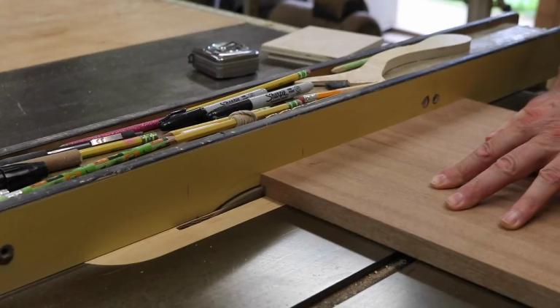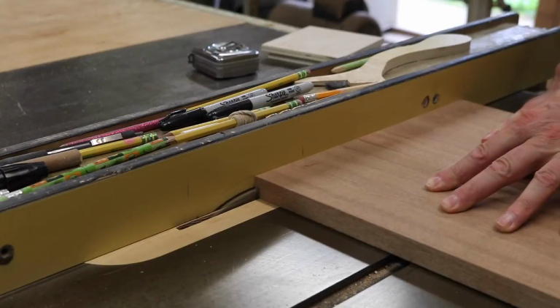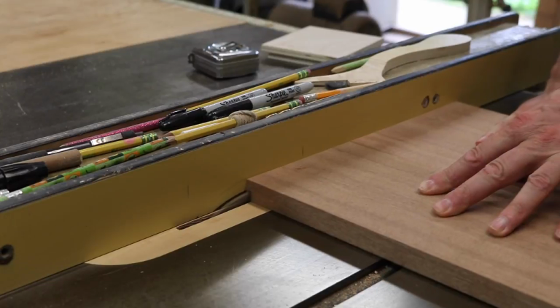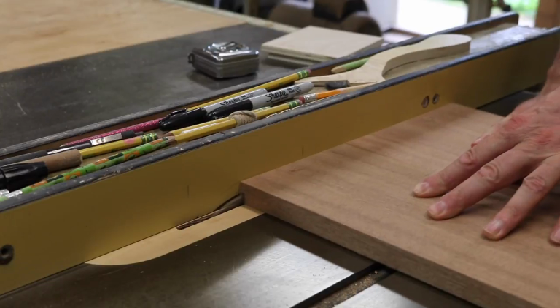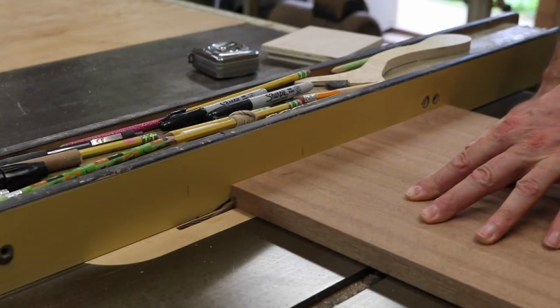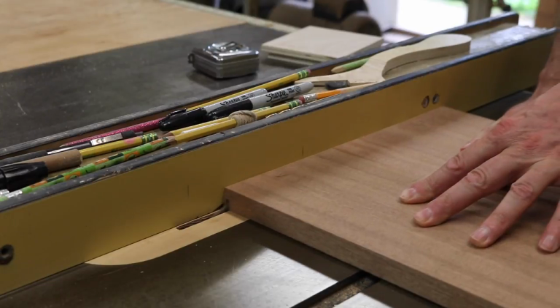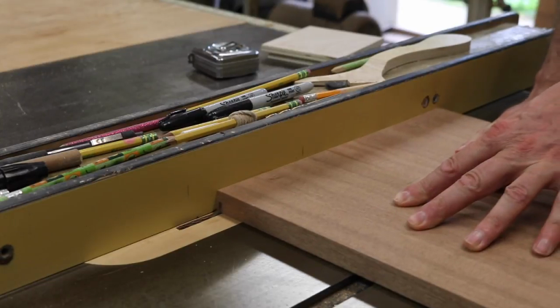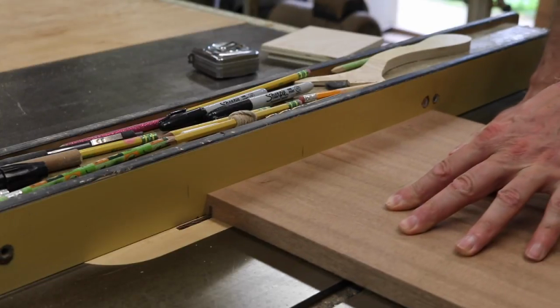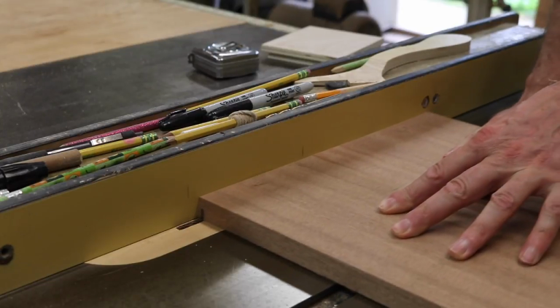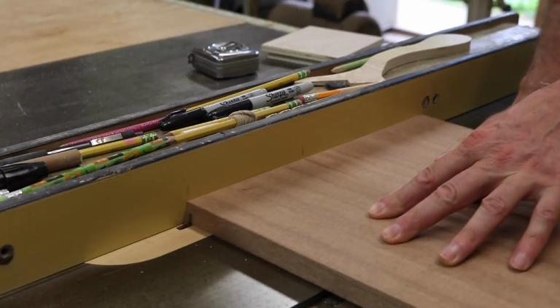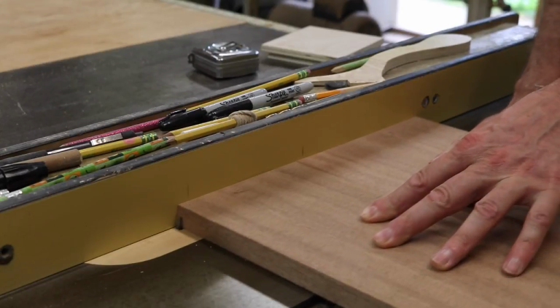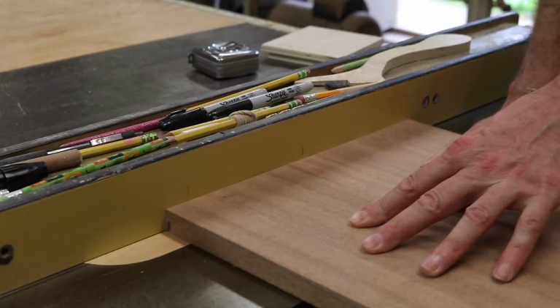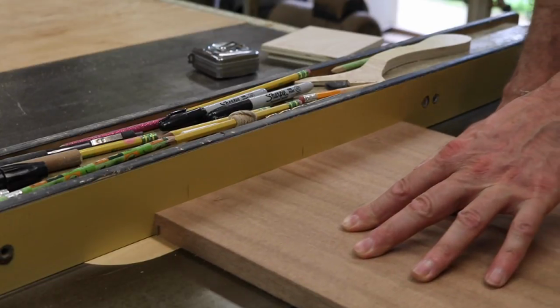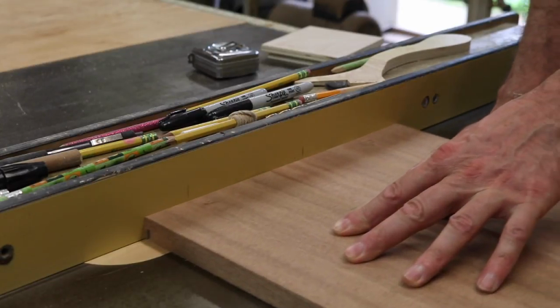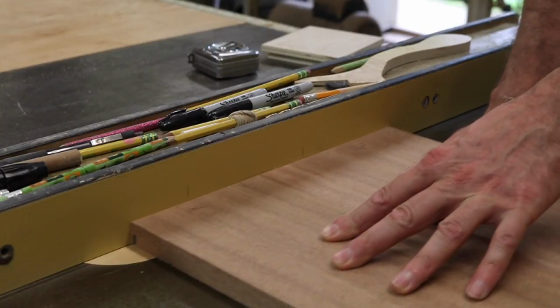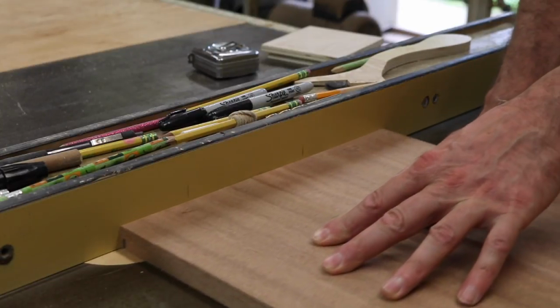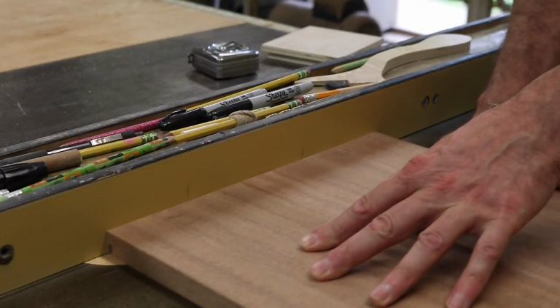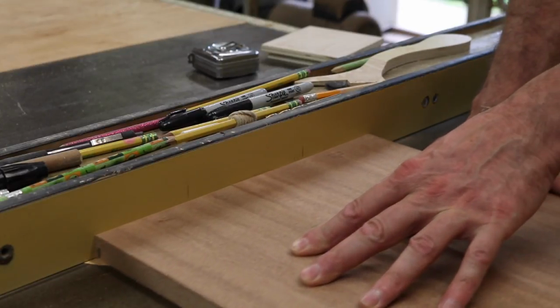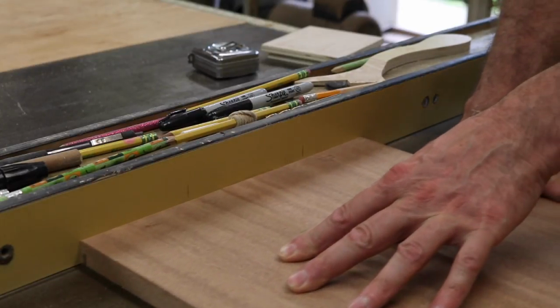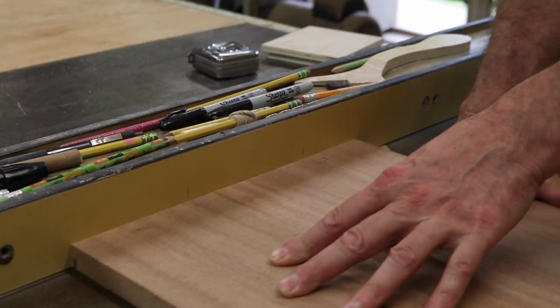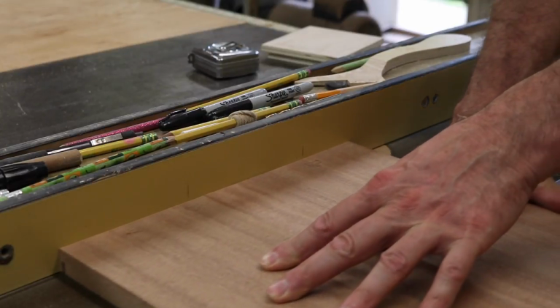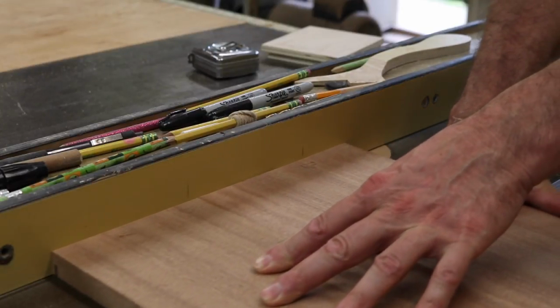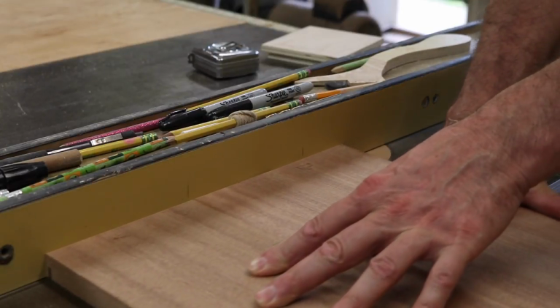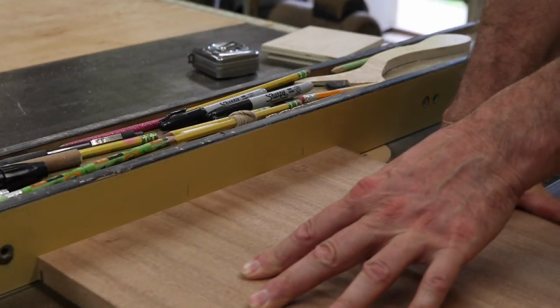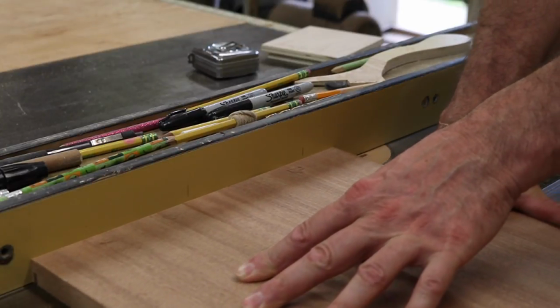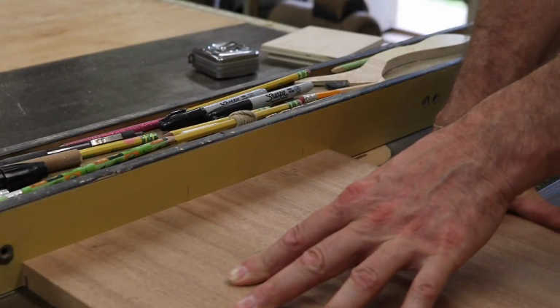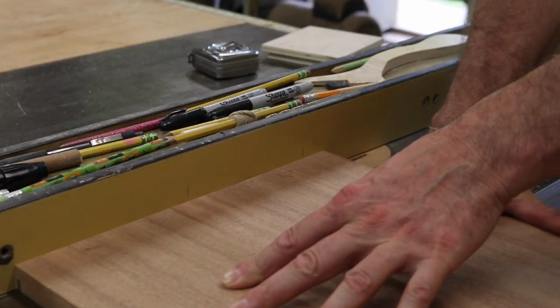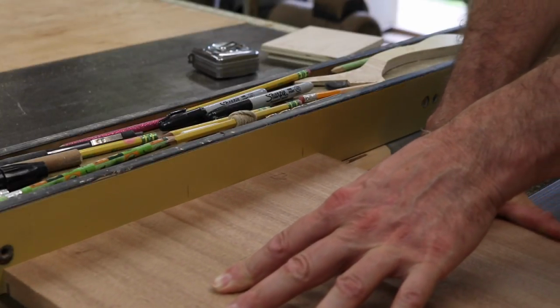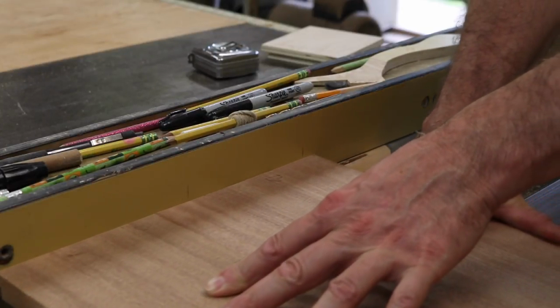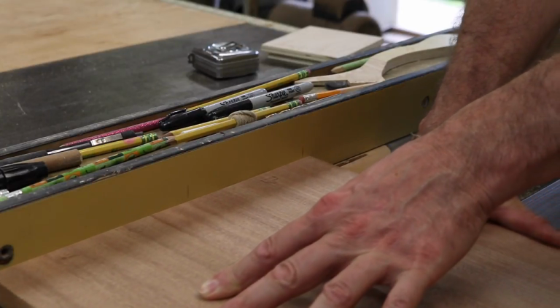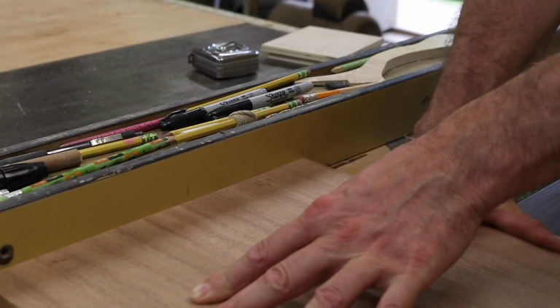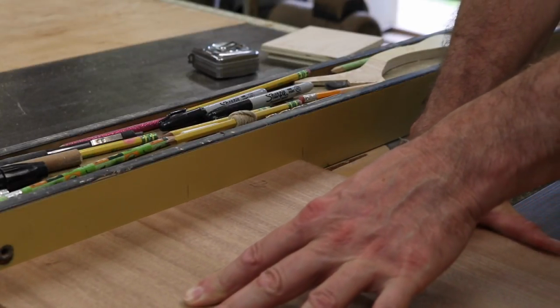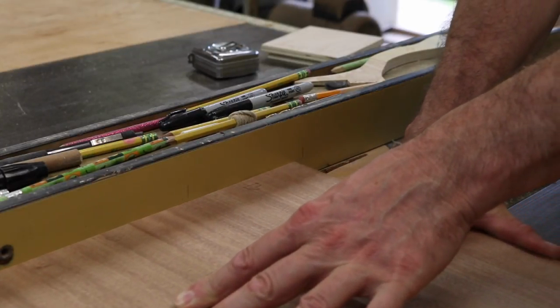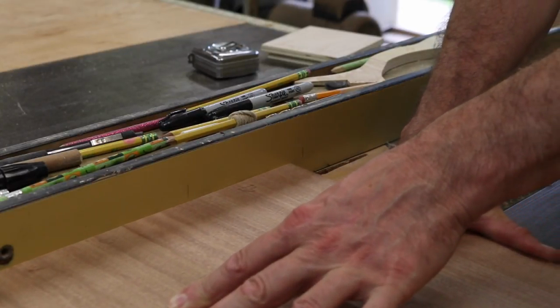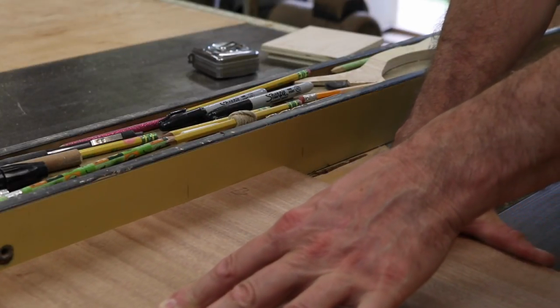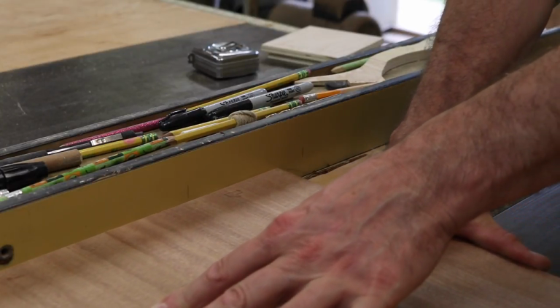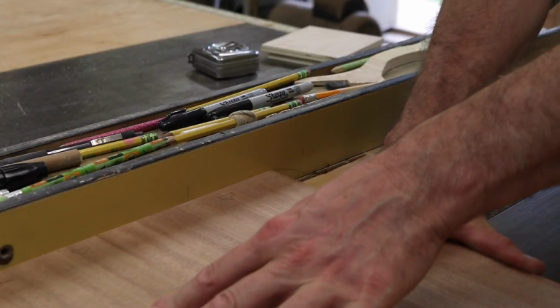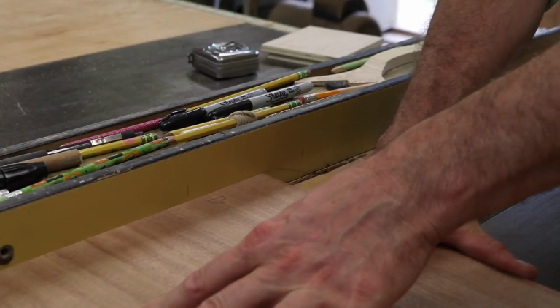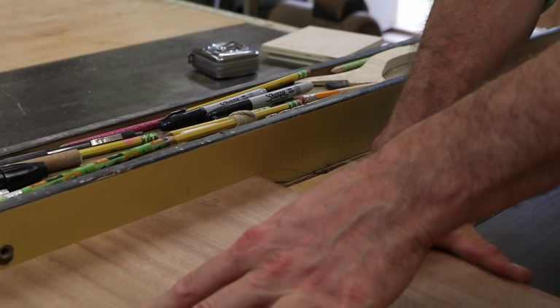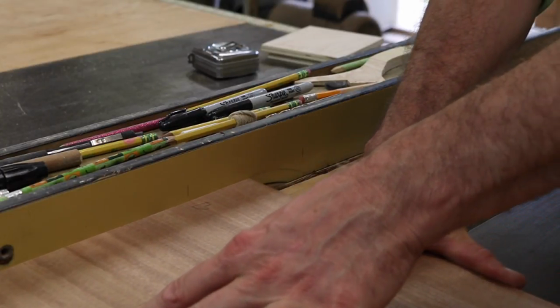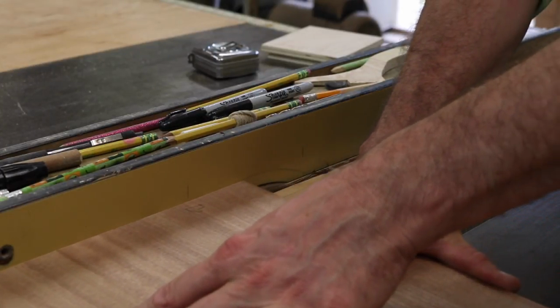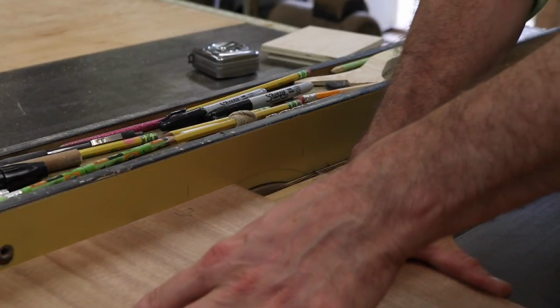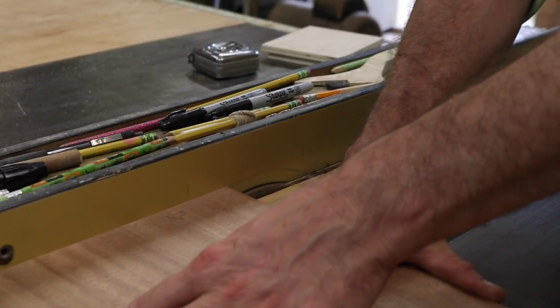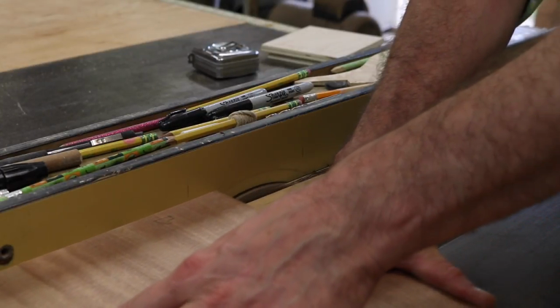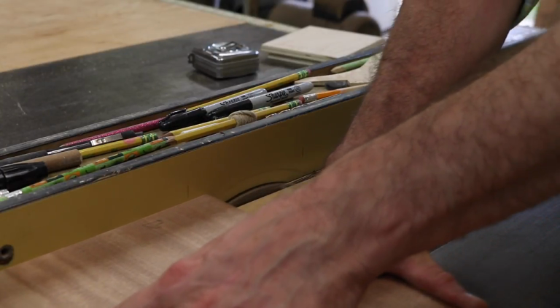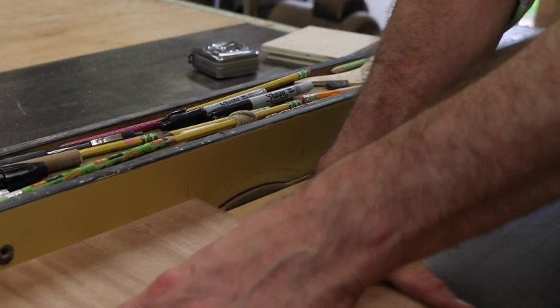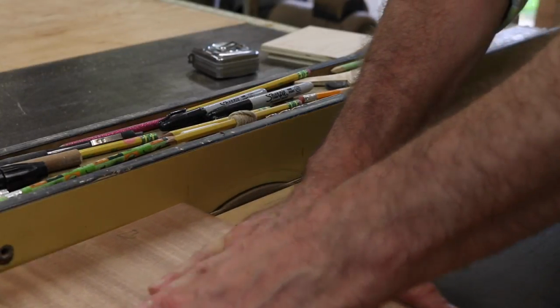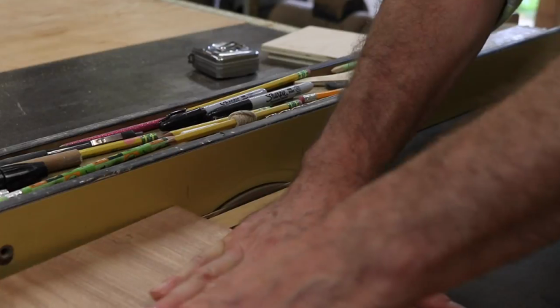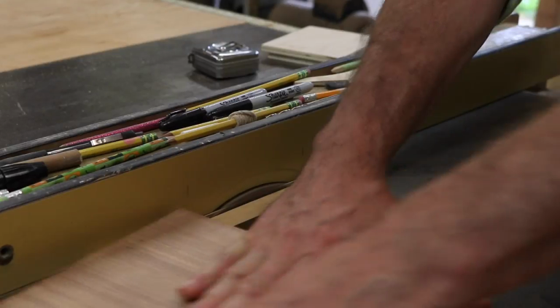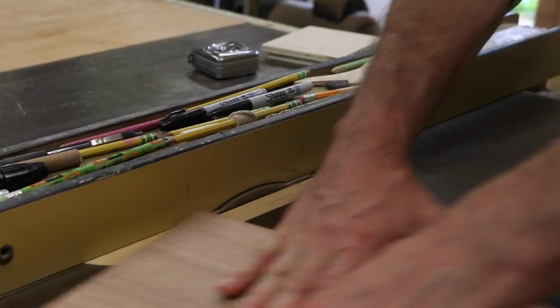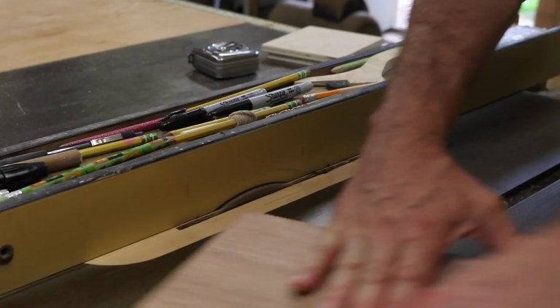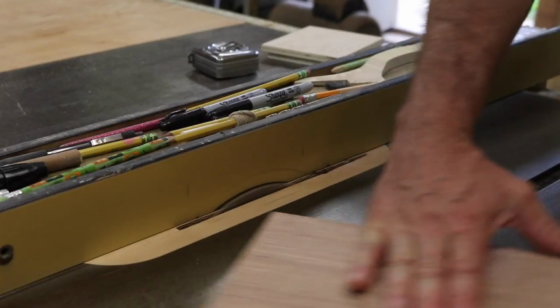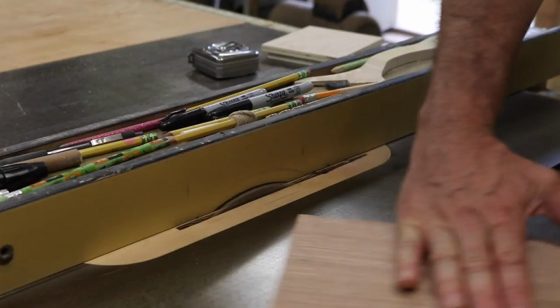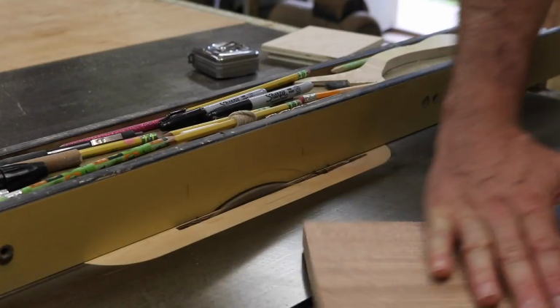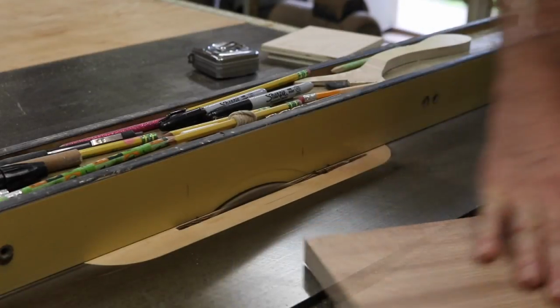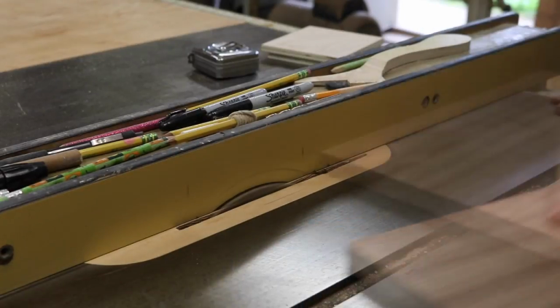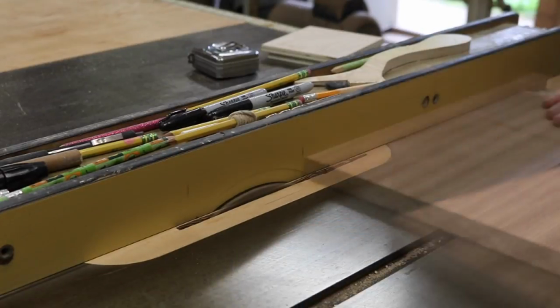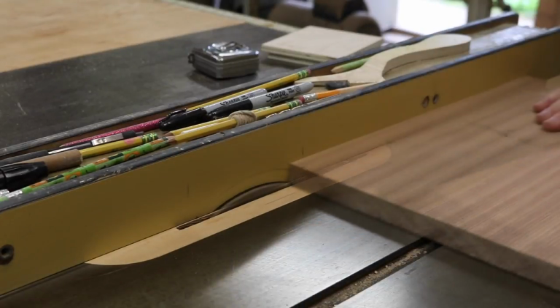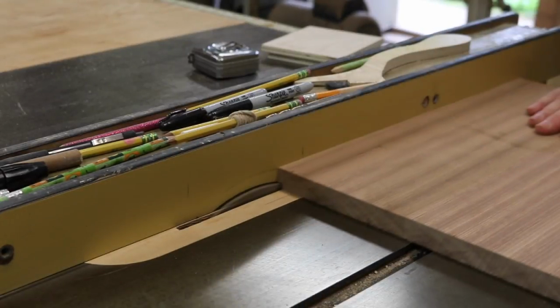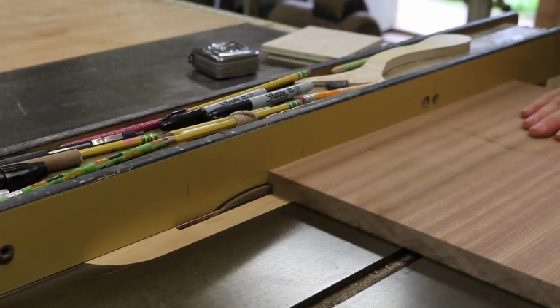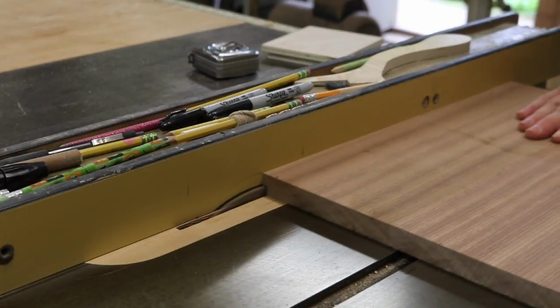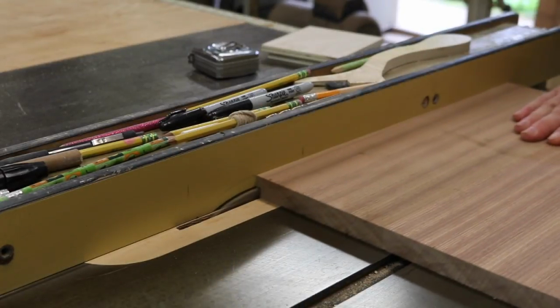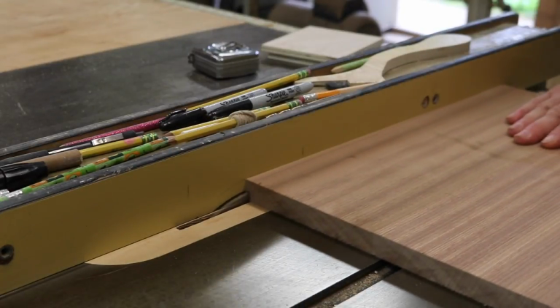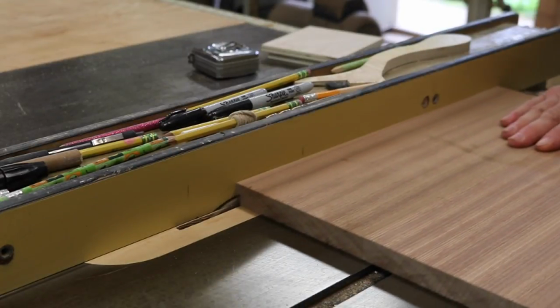Now I'm using the table saw to make a rabbet joint in the bottom of the tops. This will allow the tops to drop into the metal frame.